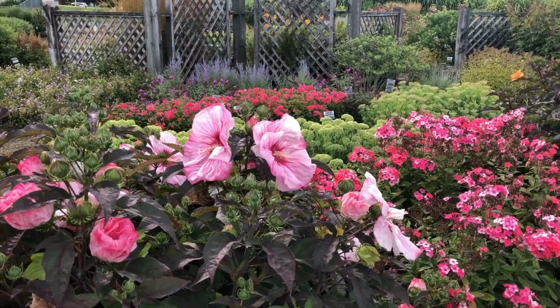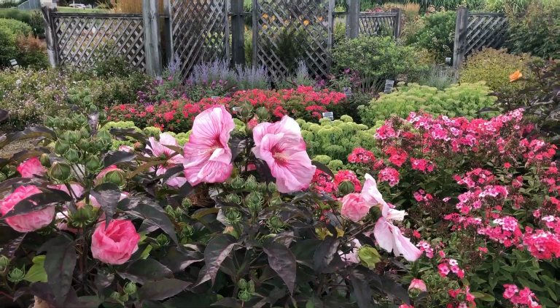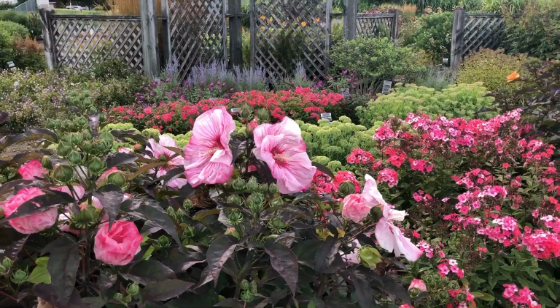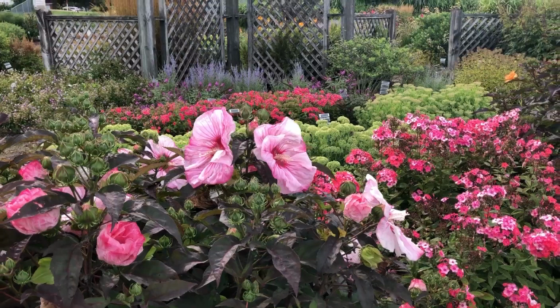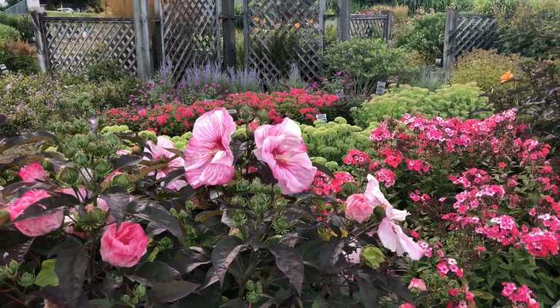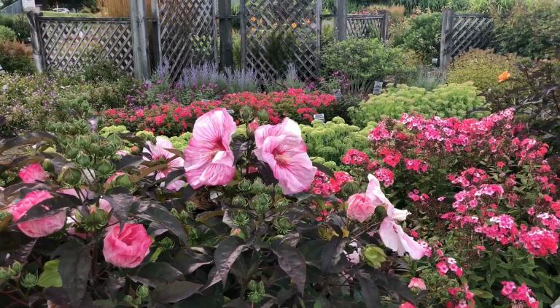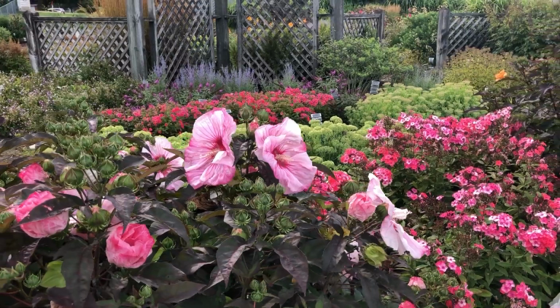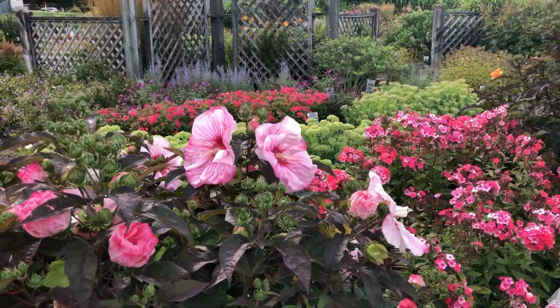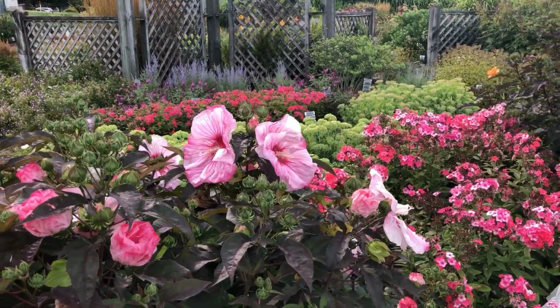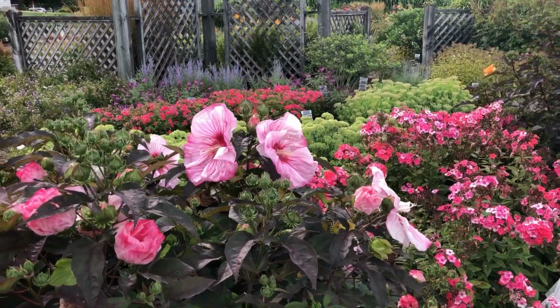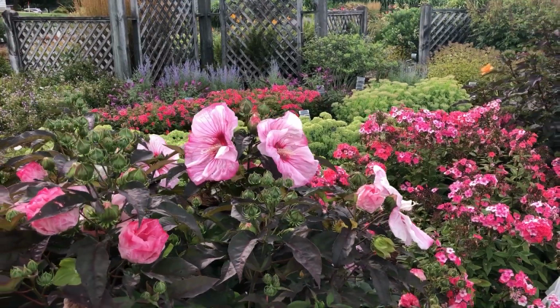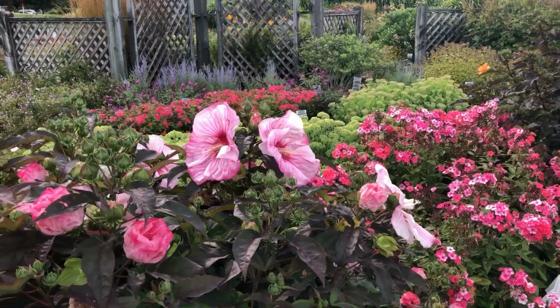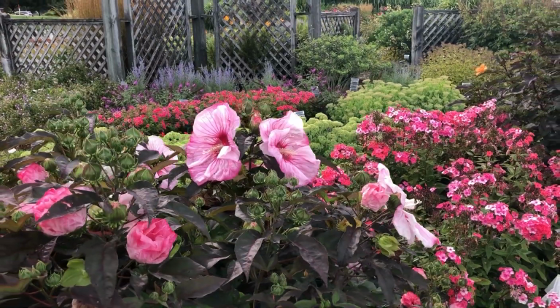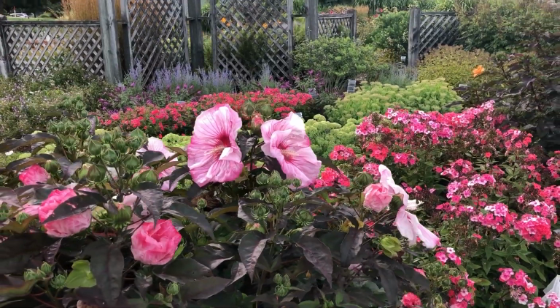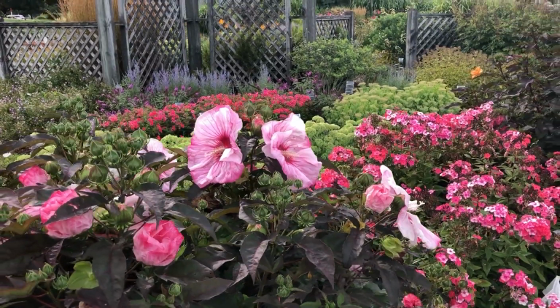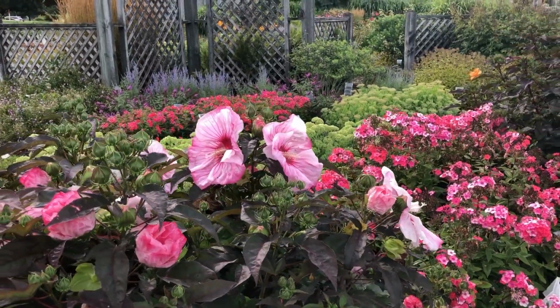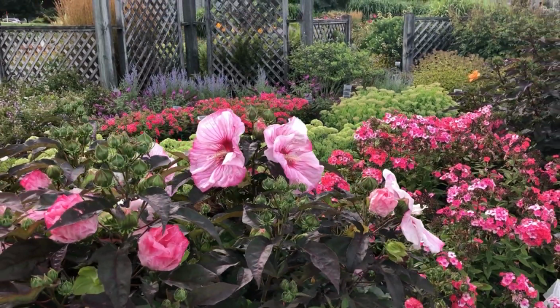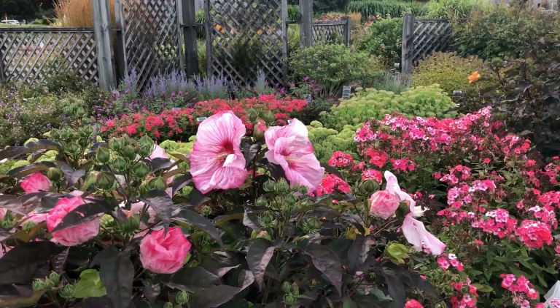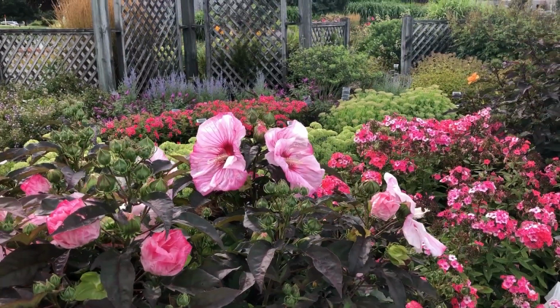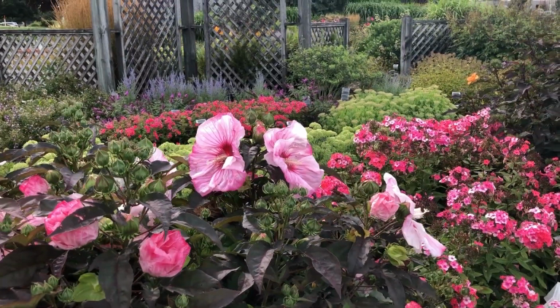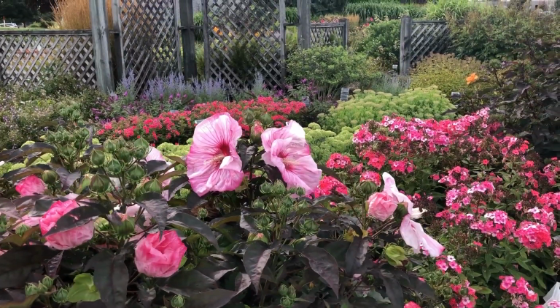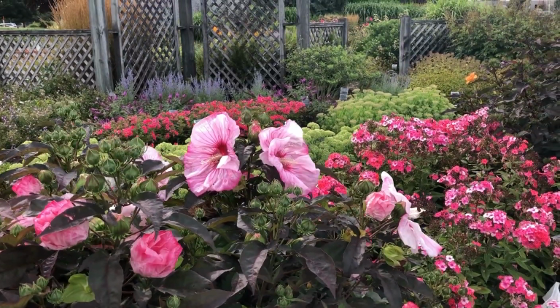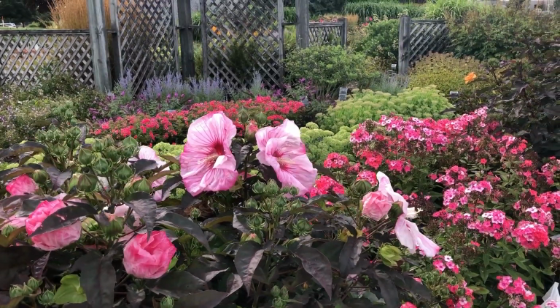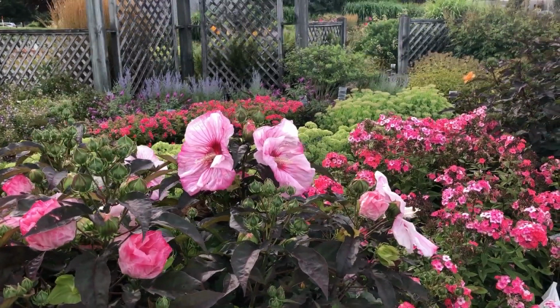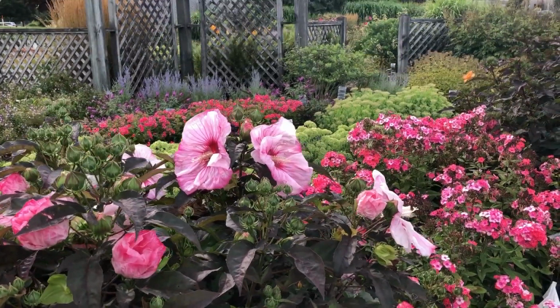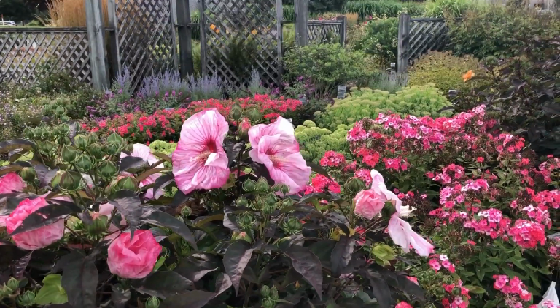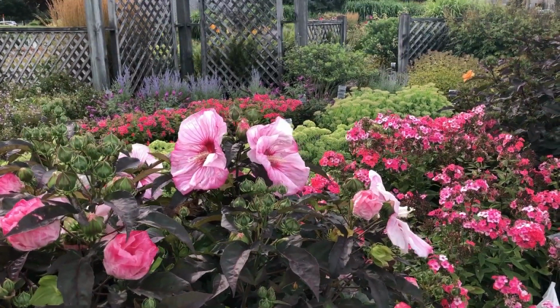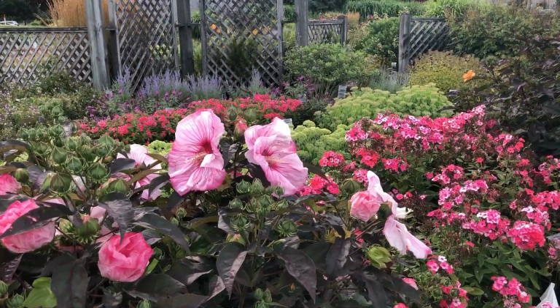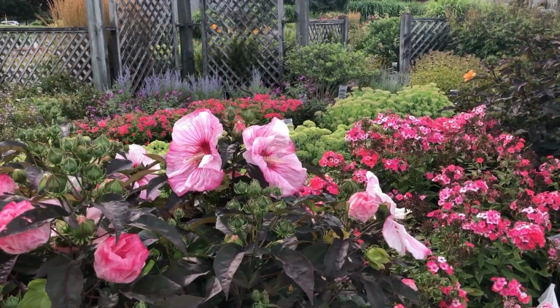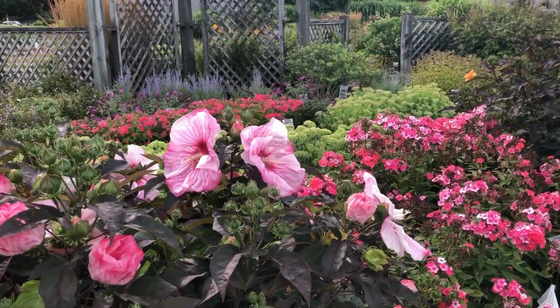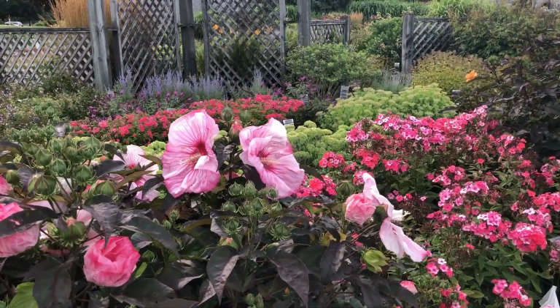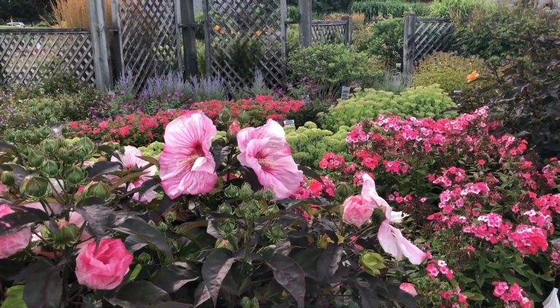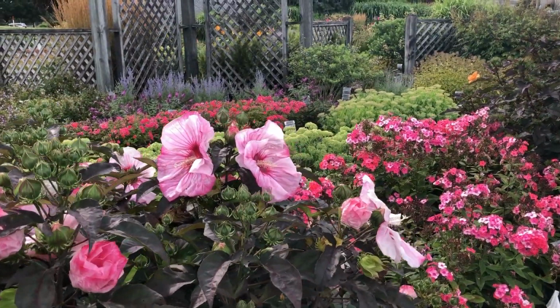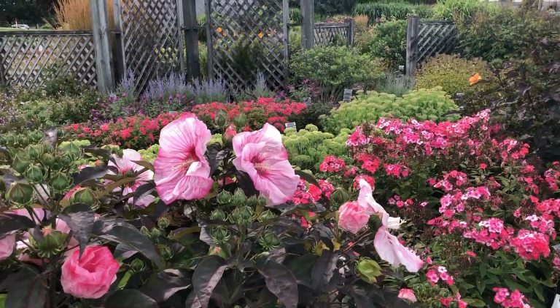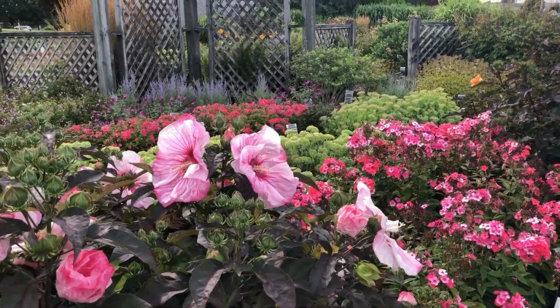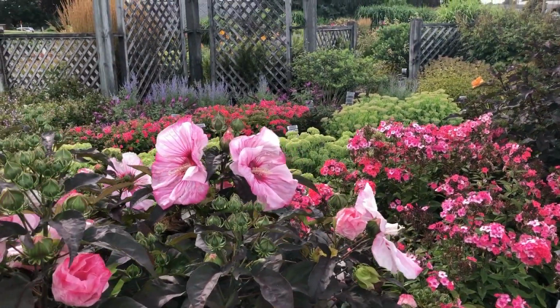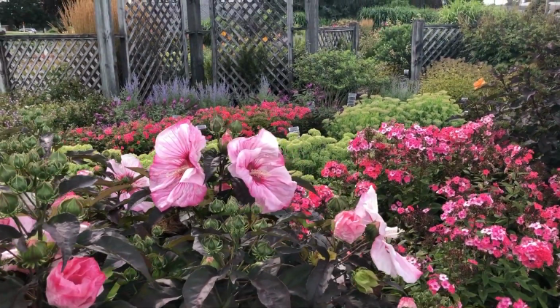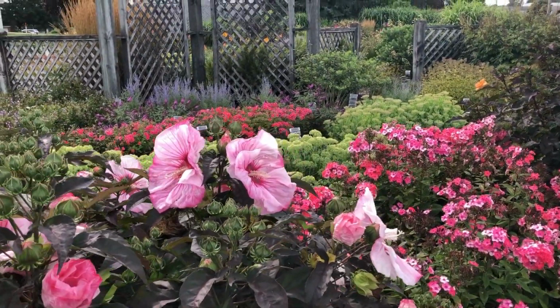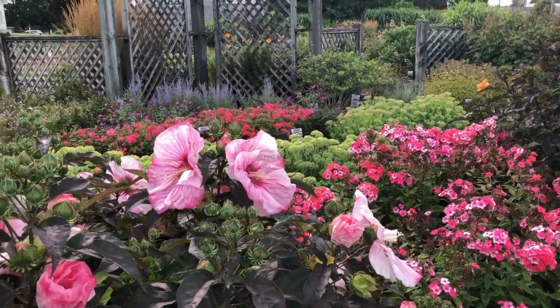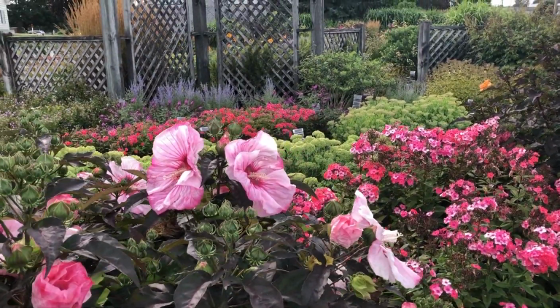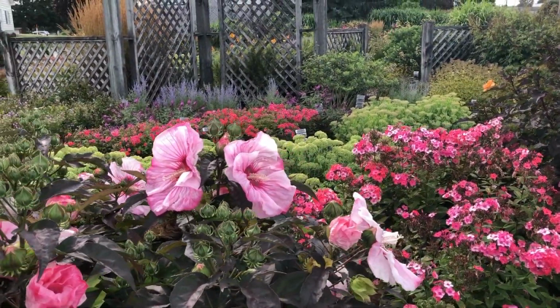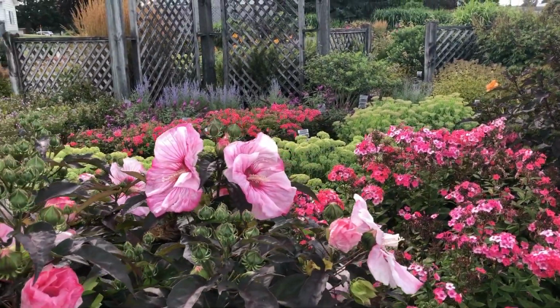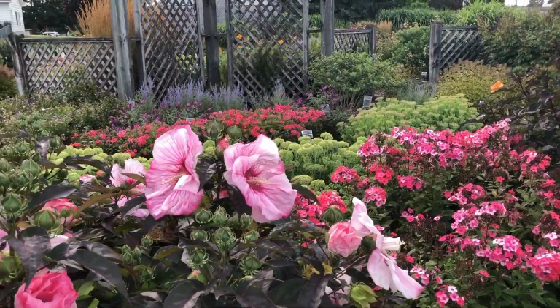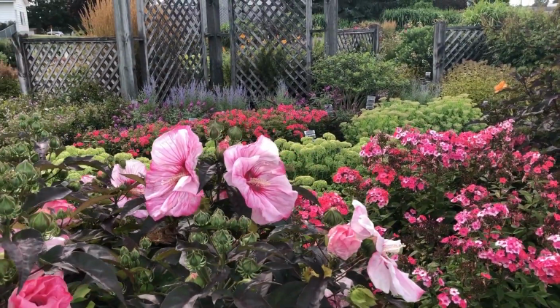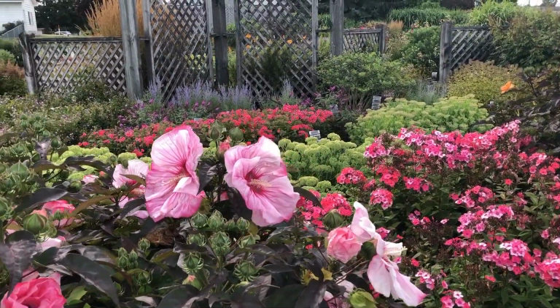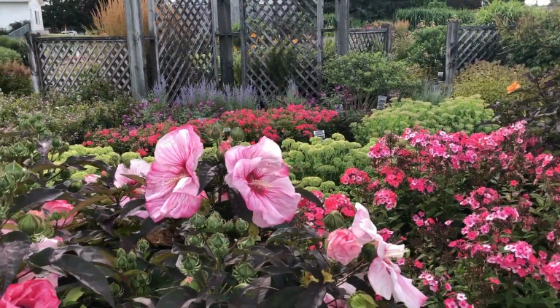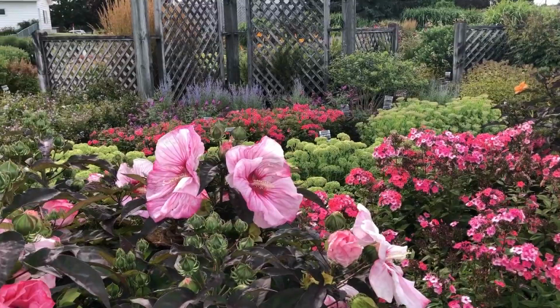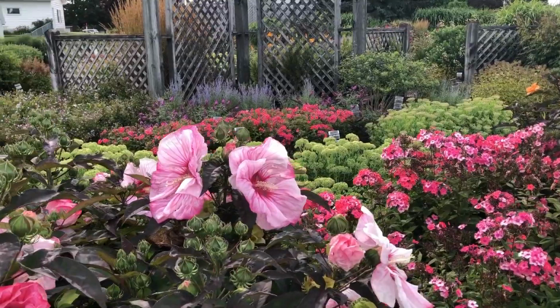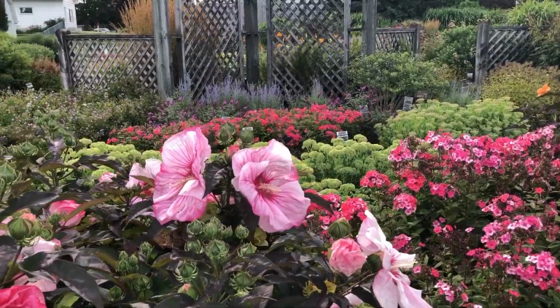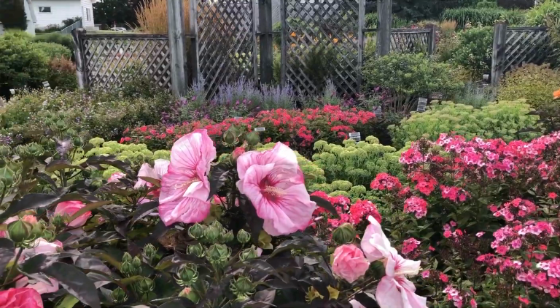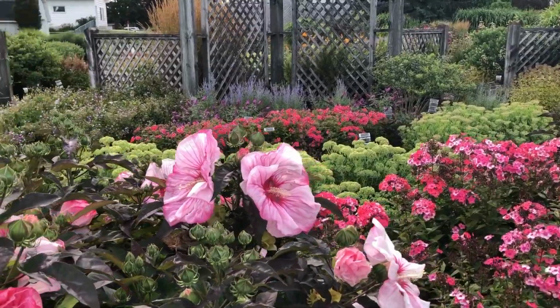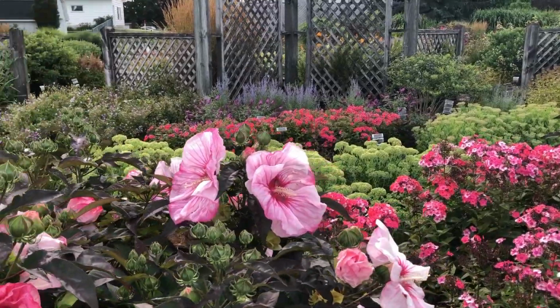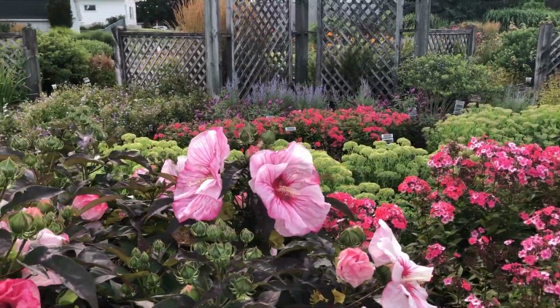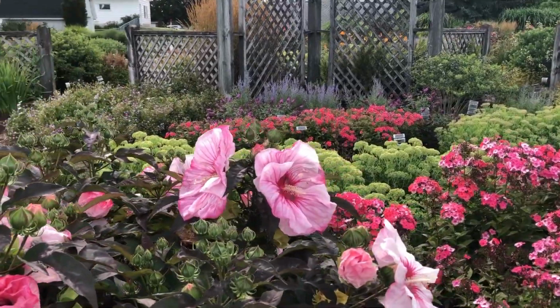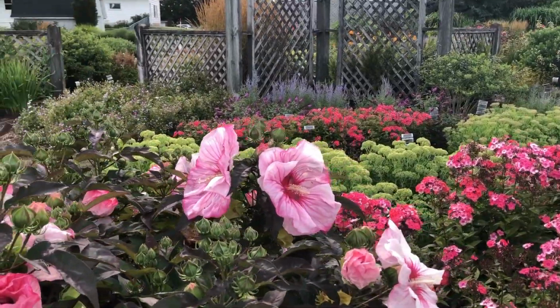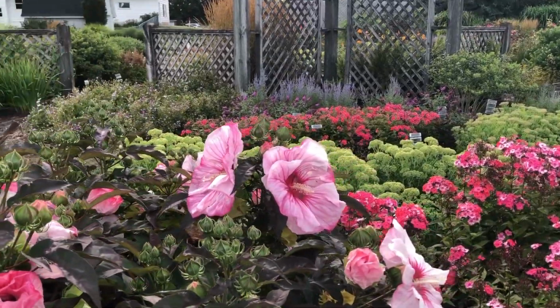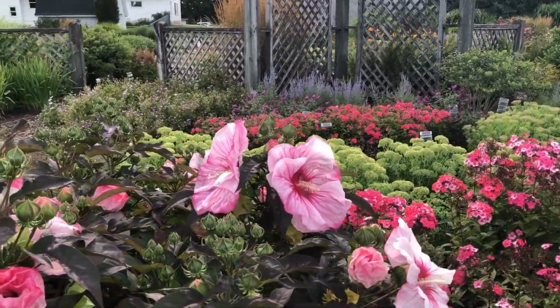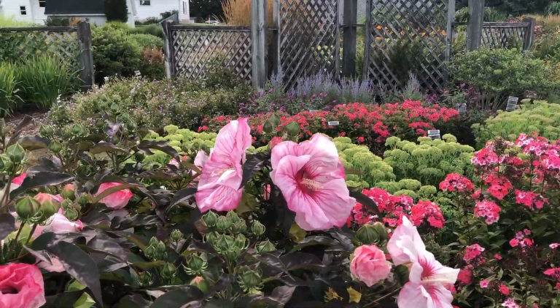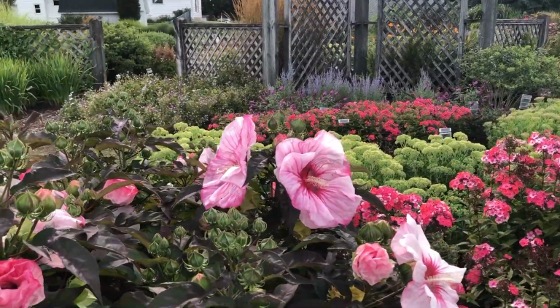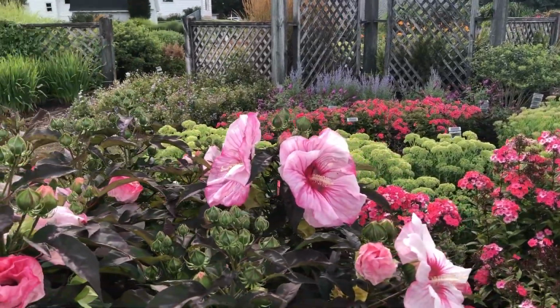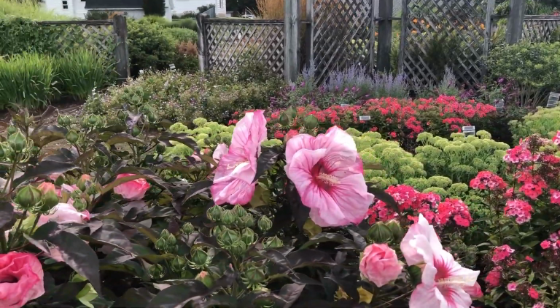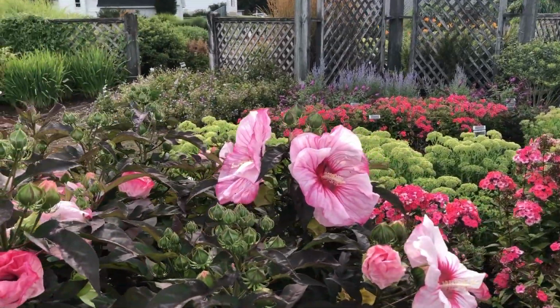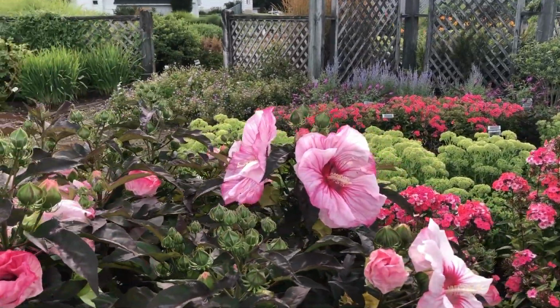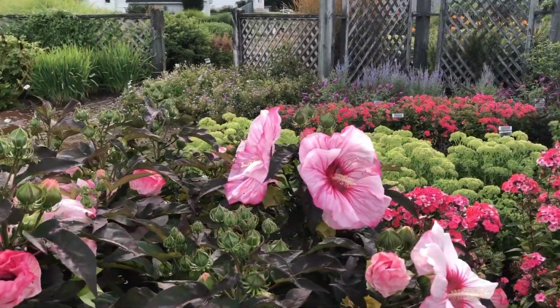Hi, this is Heidi from Garden Crossings, out in the garden today. Here we have the Summerific Cherry Chocolate Hearty Hibiscus.